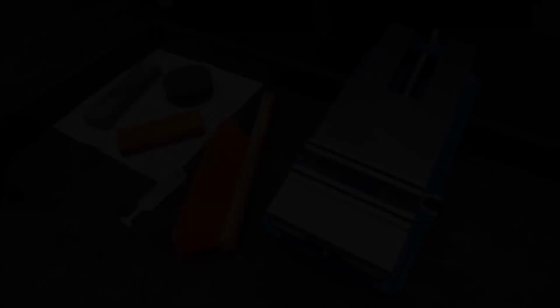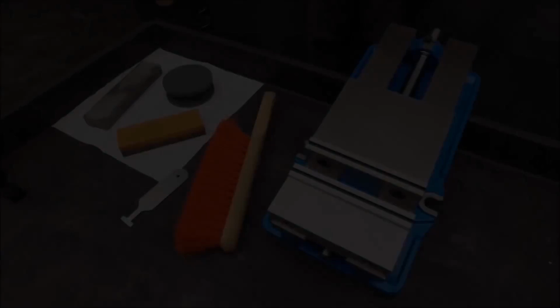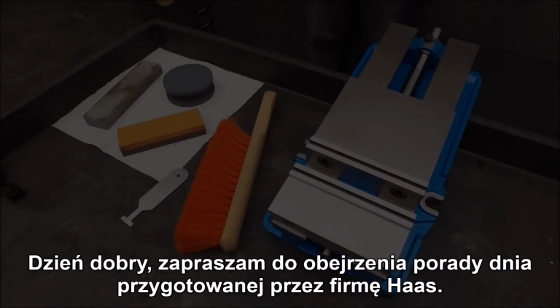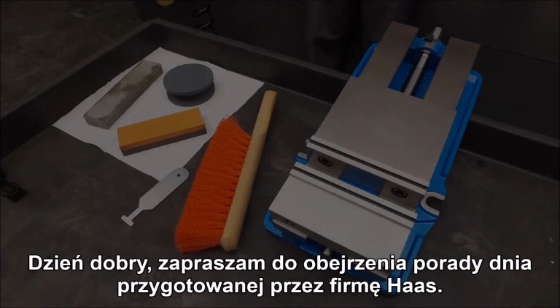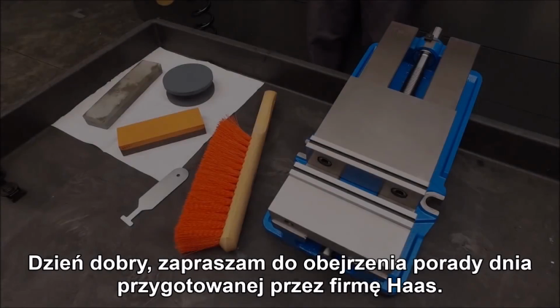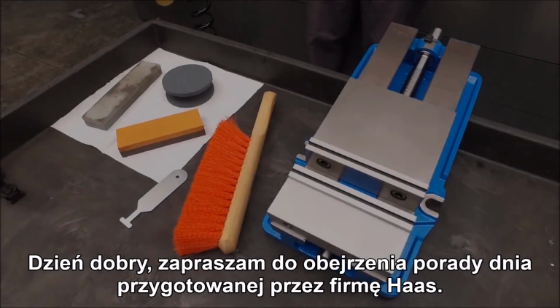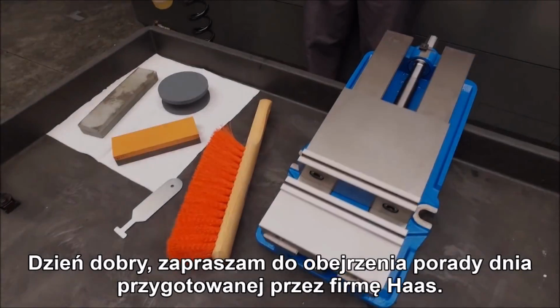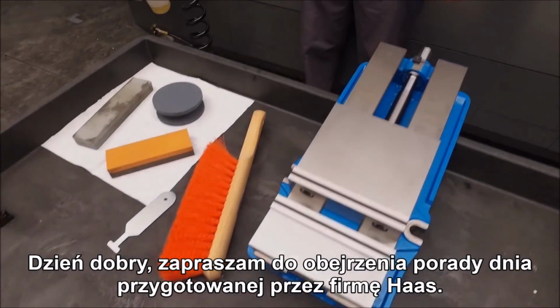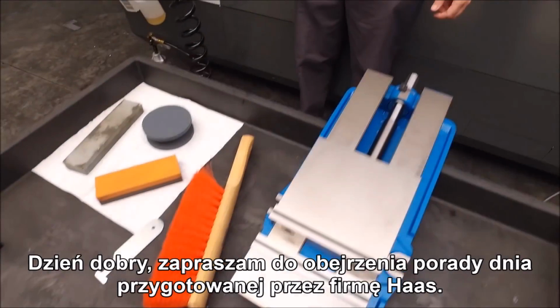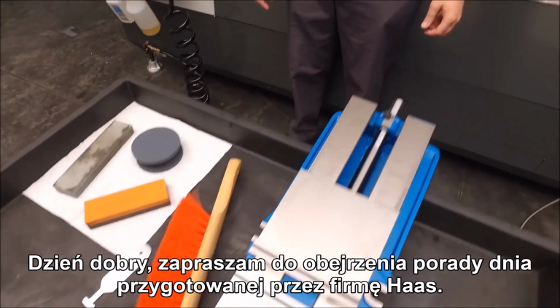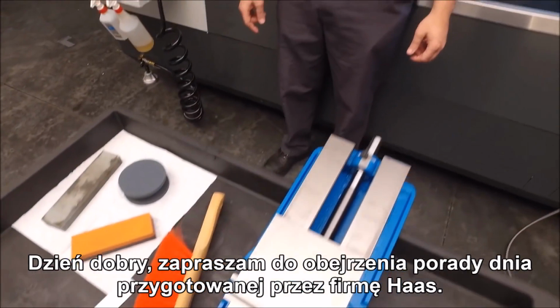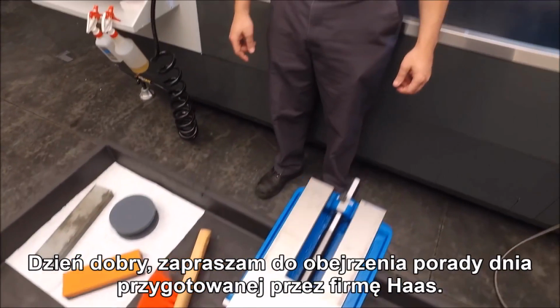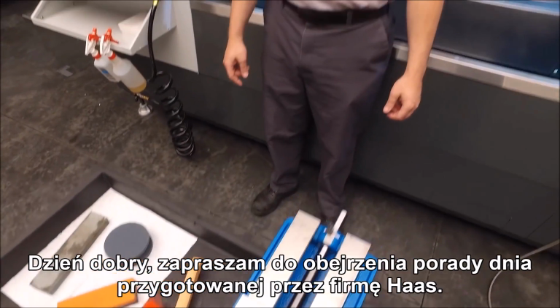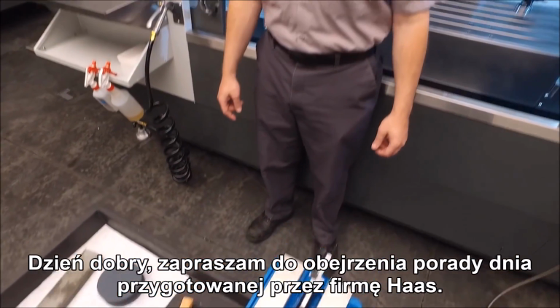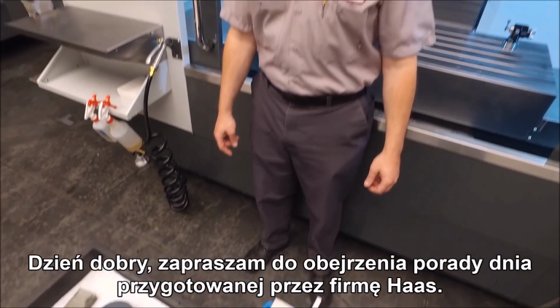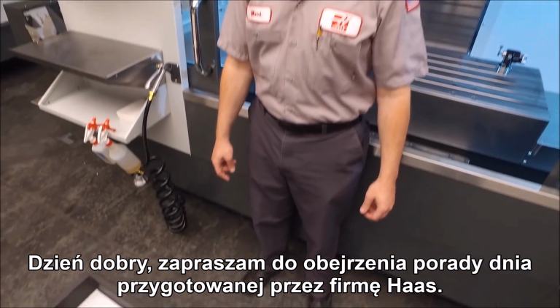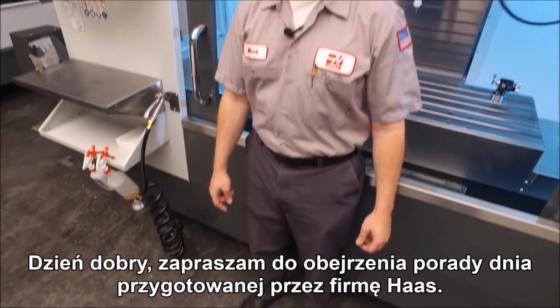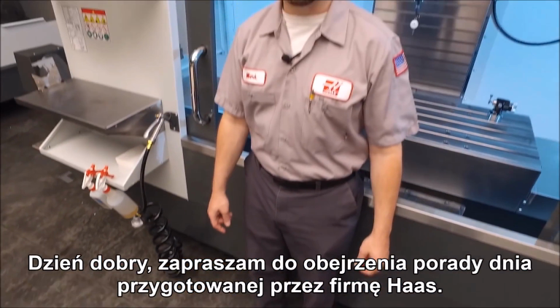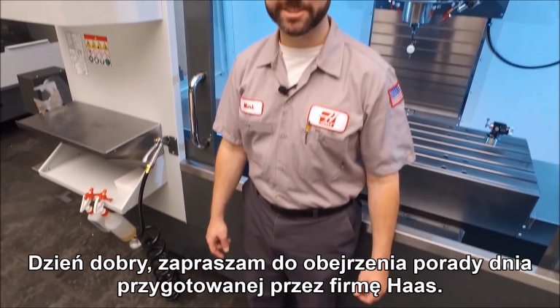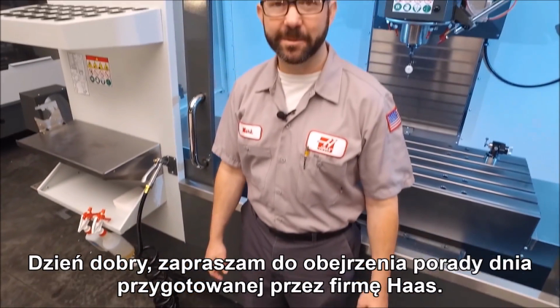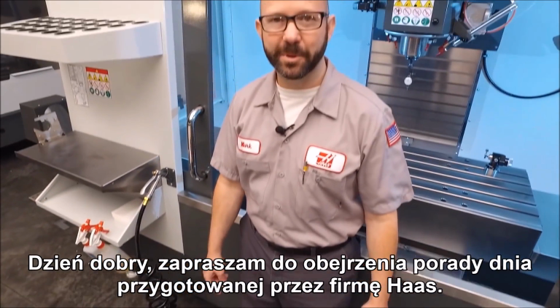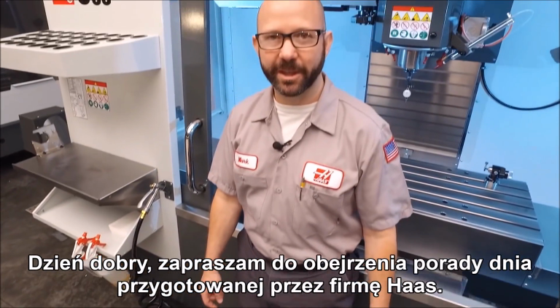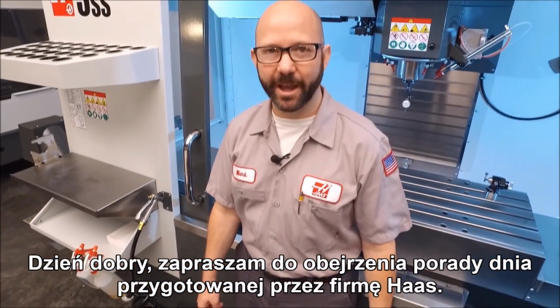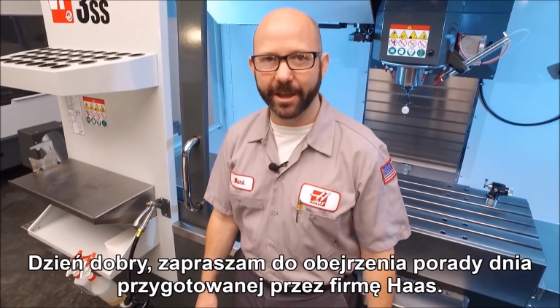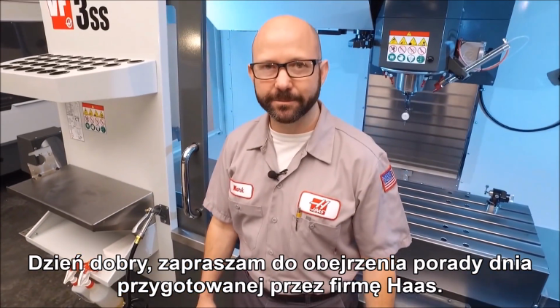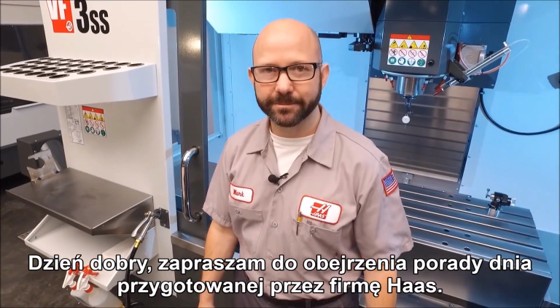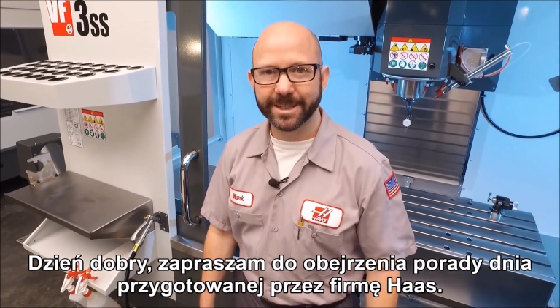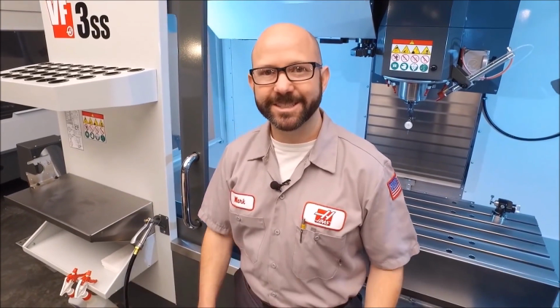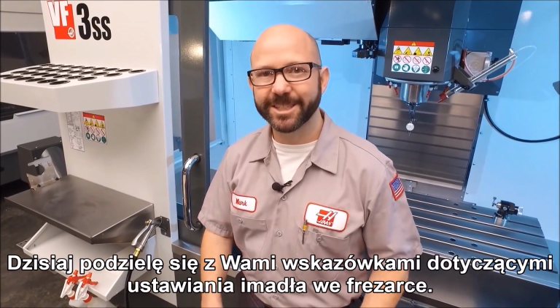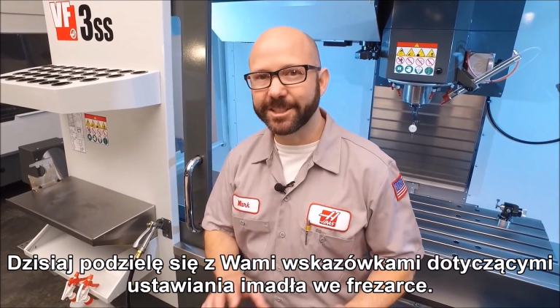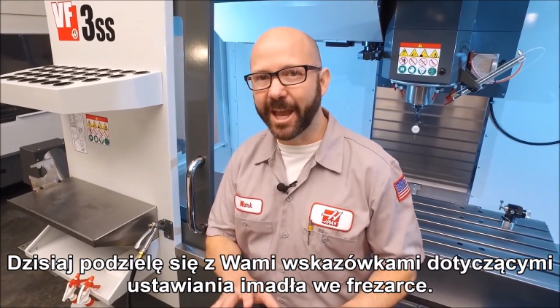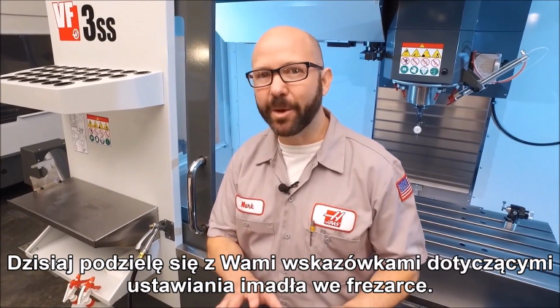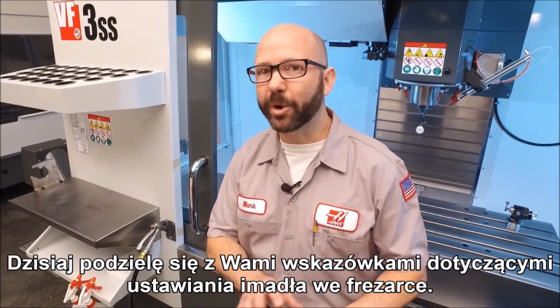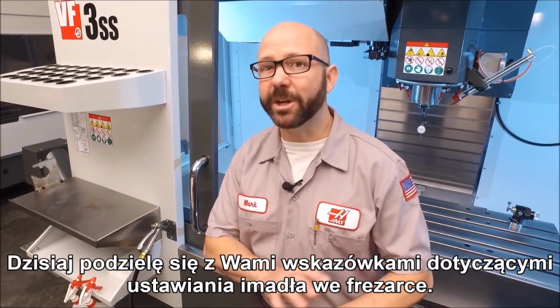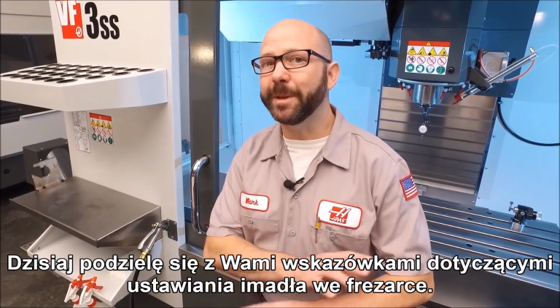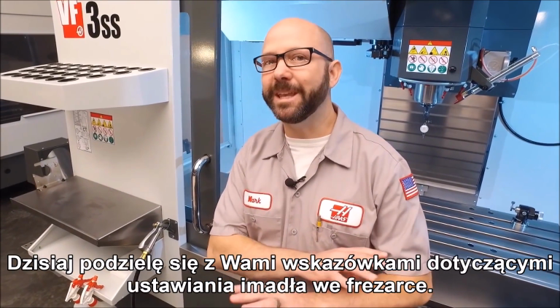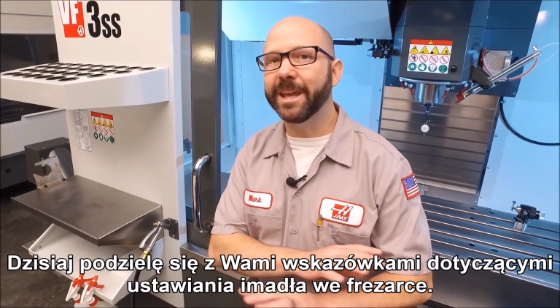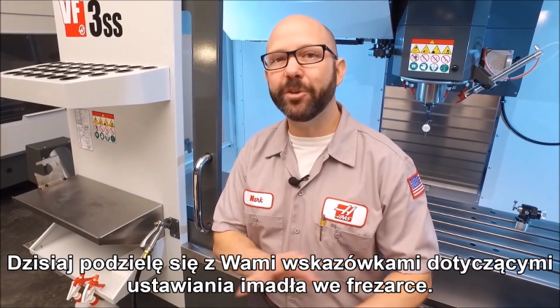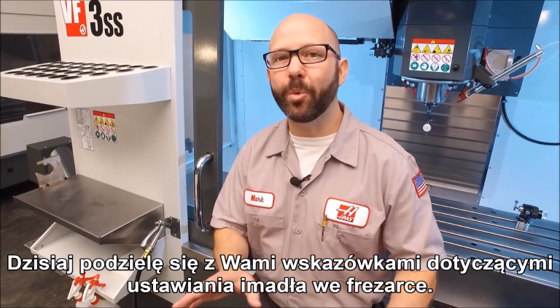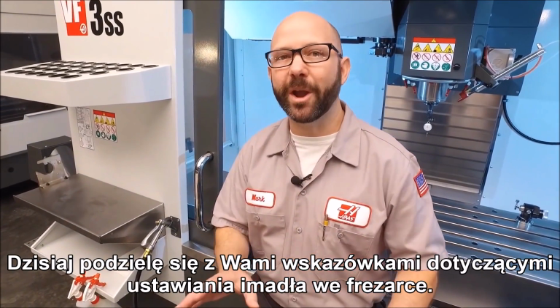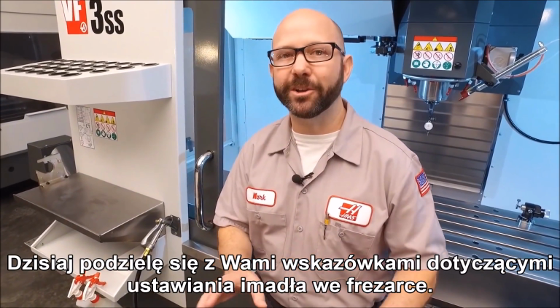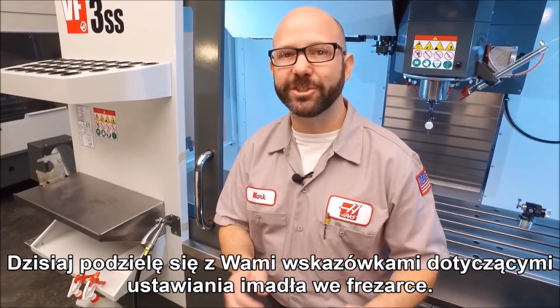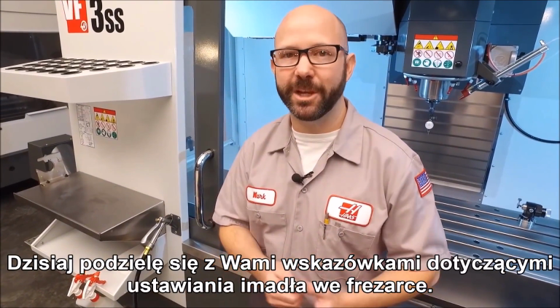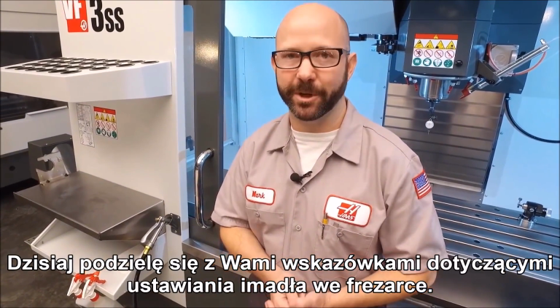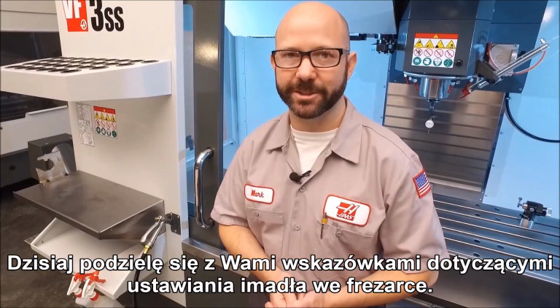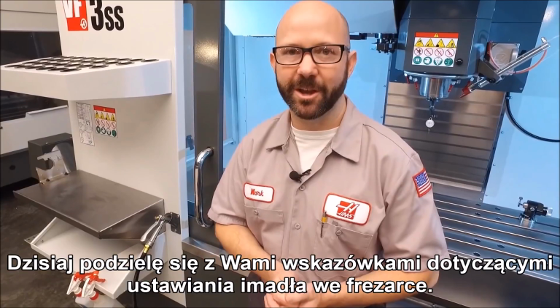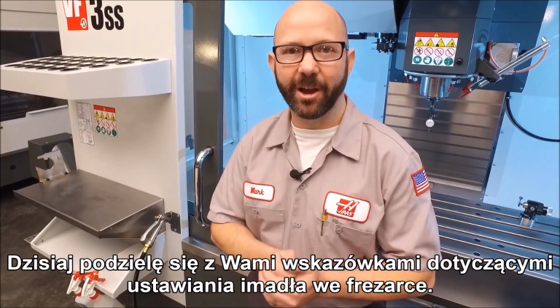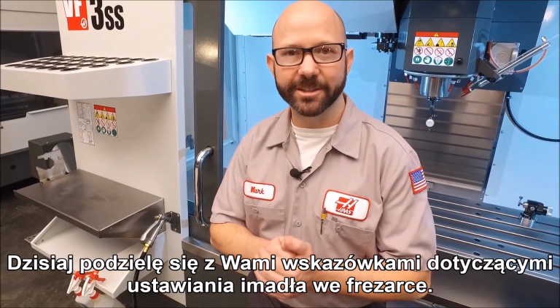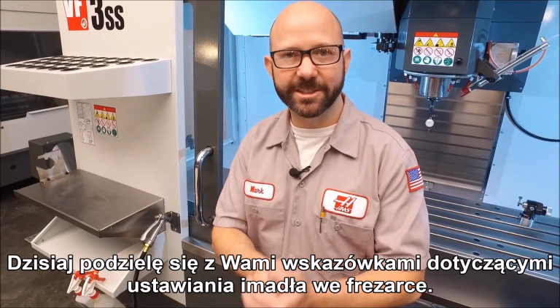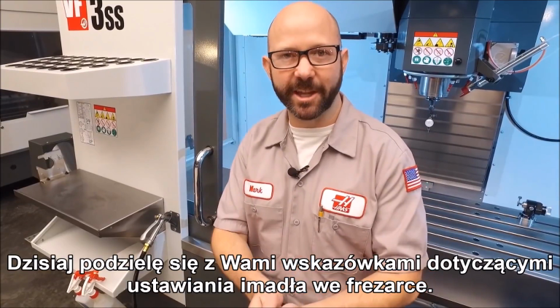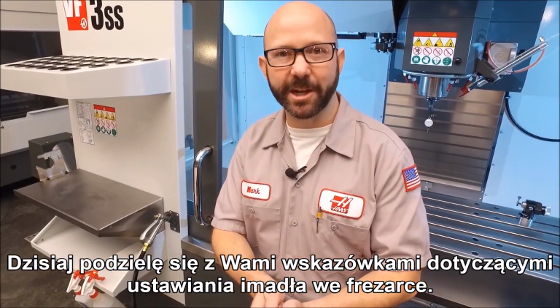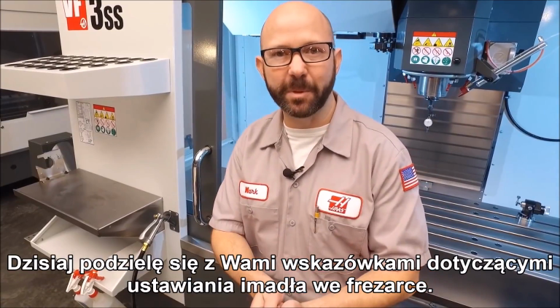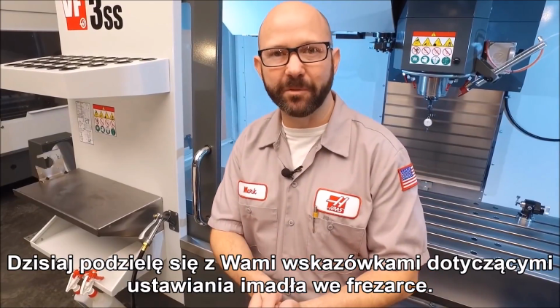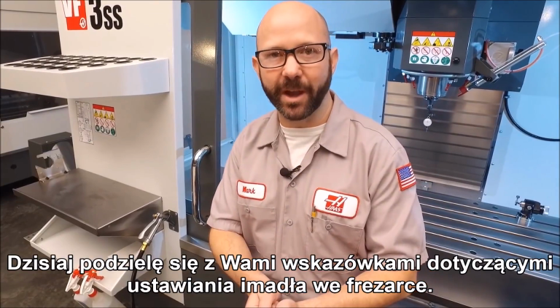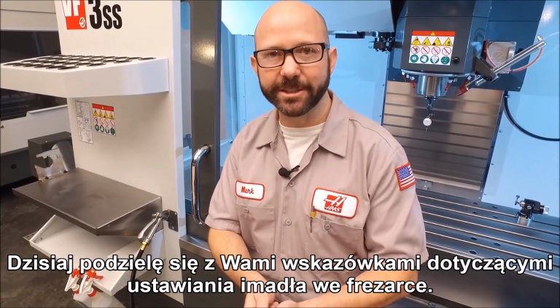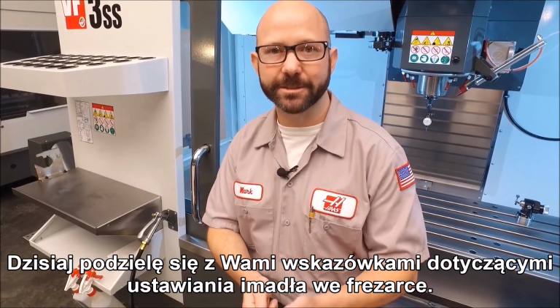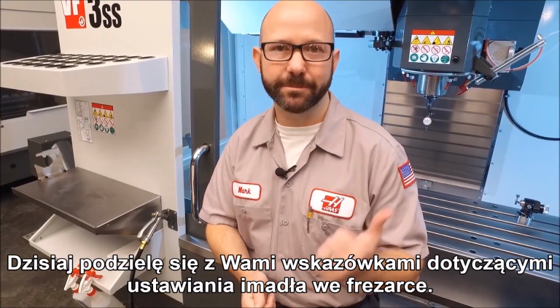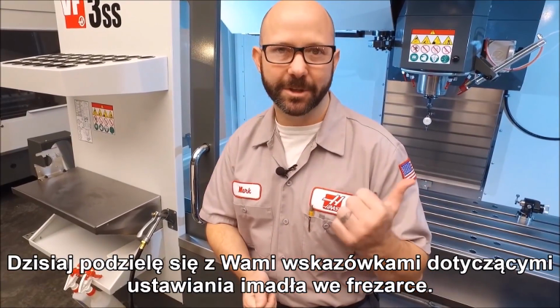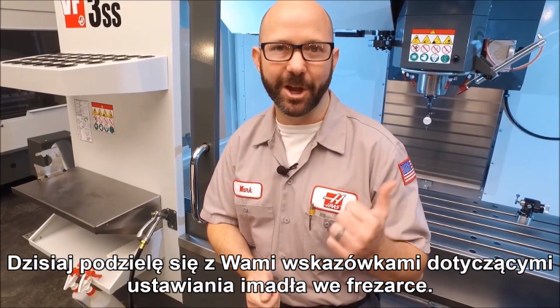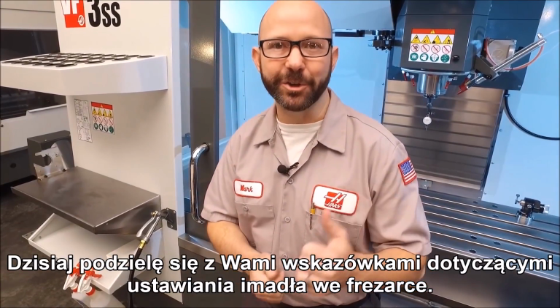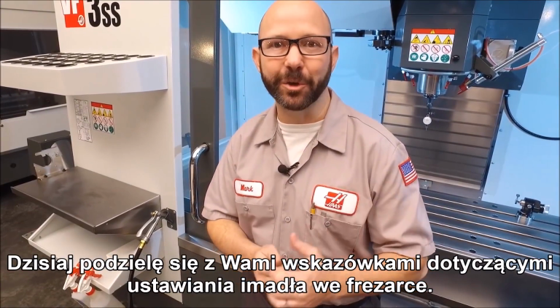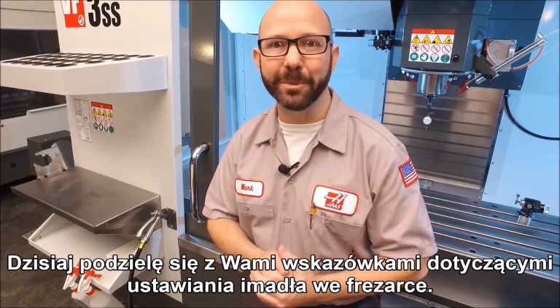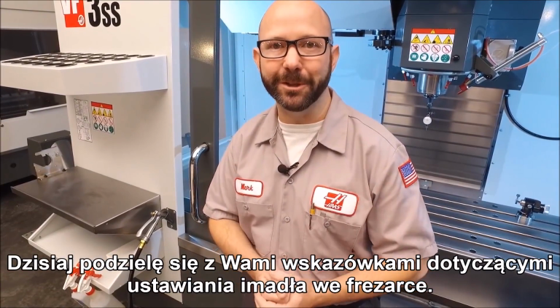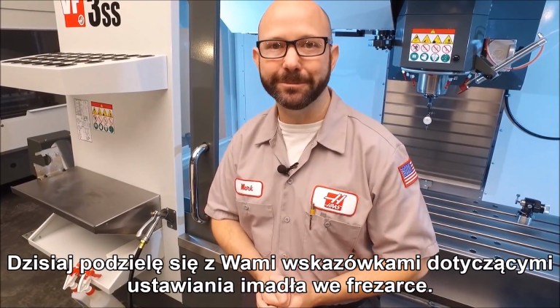Hello and welcome to this Haas Tip of the Day. Today we're going to be giving away our secrets on setting up a vise on your mill.